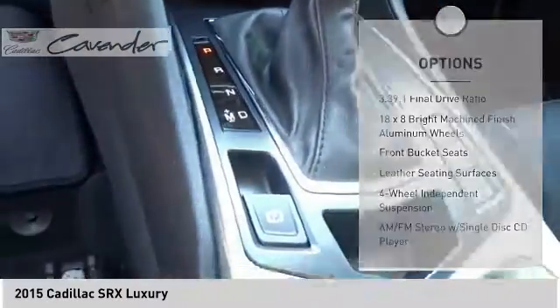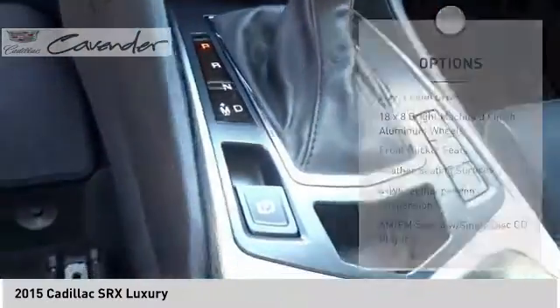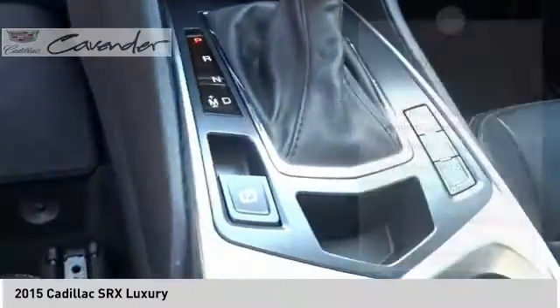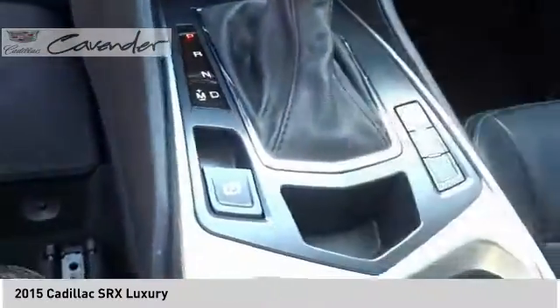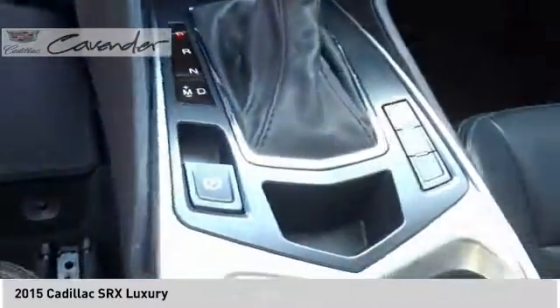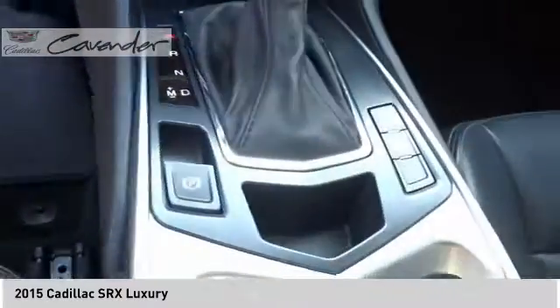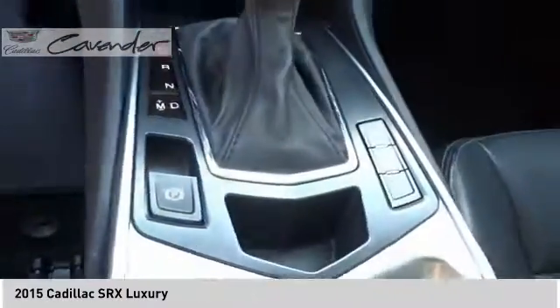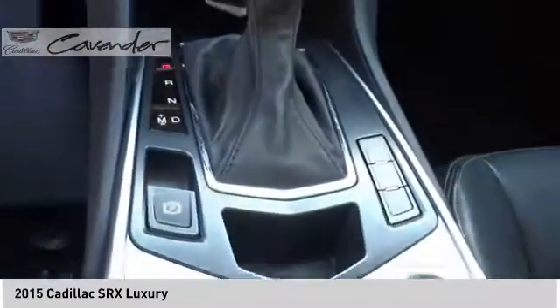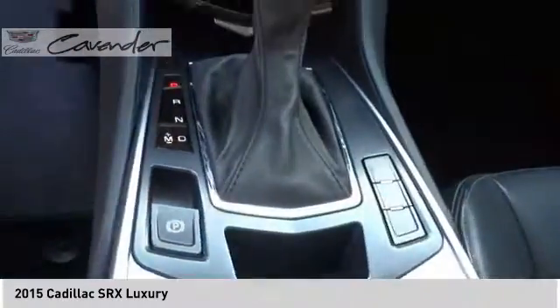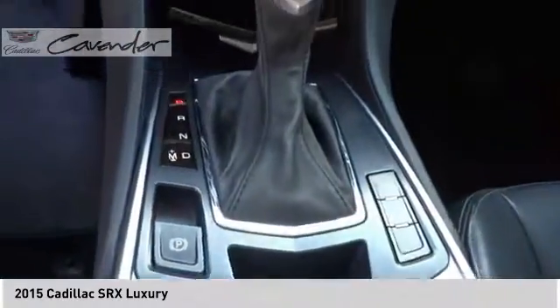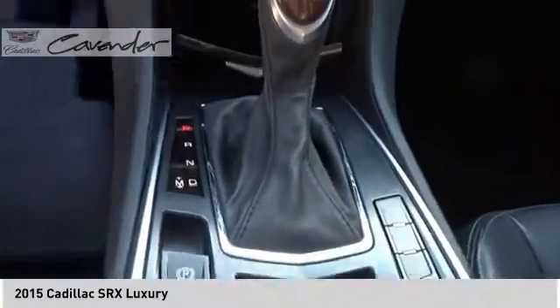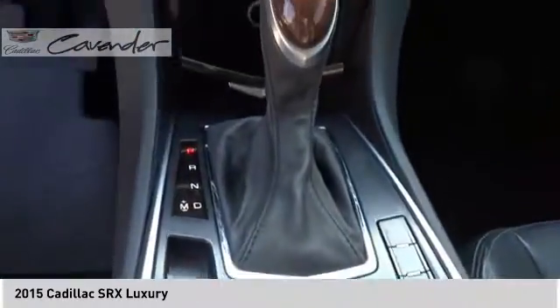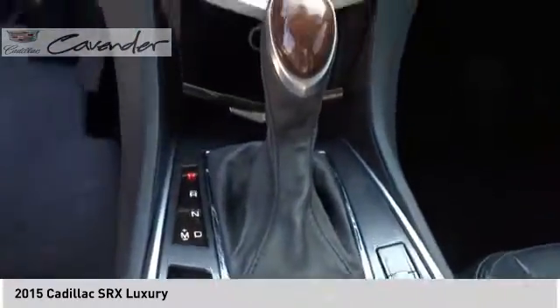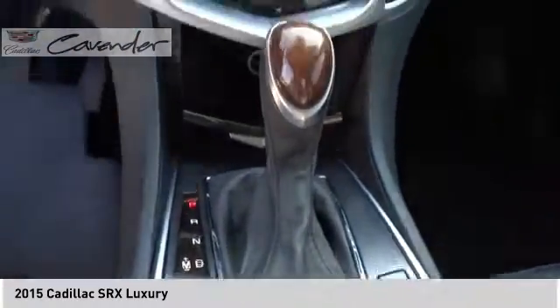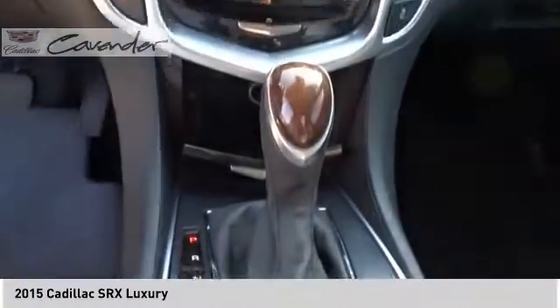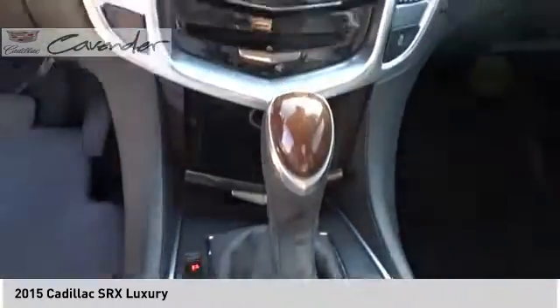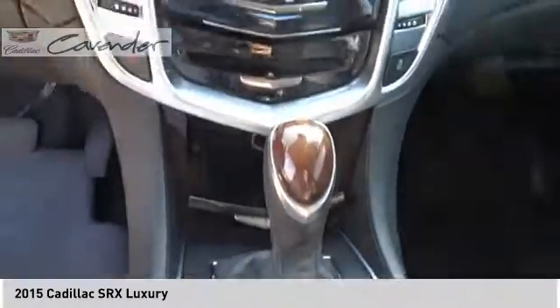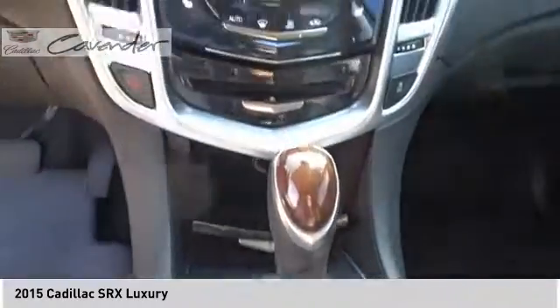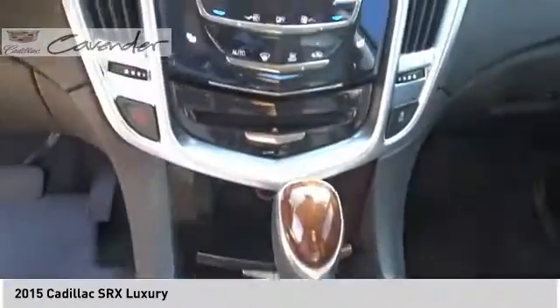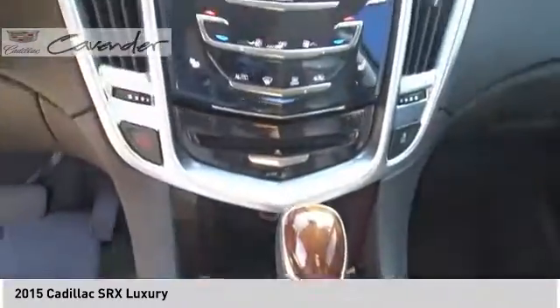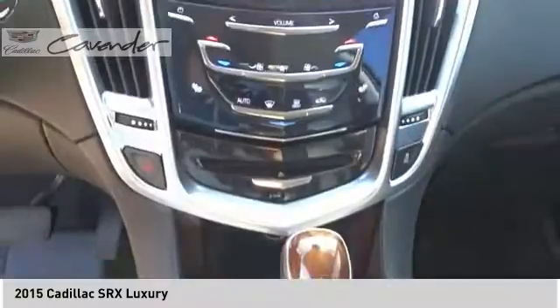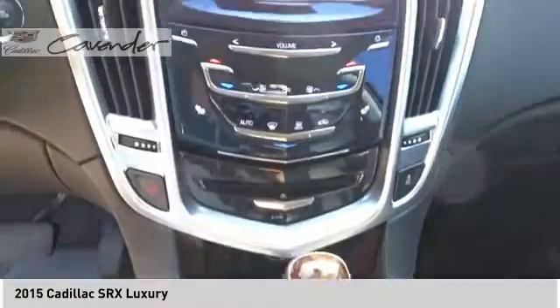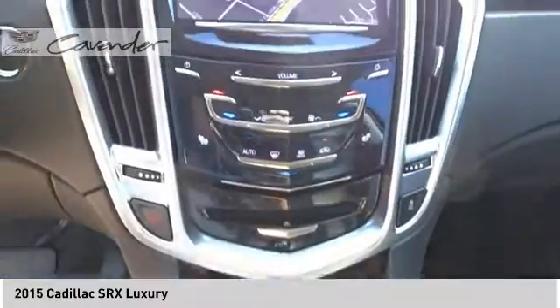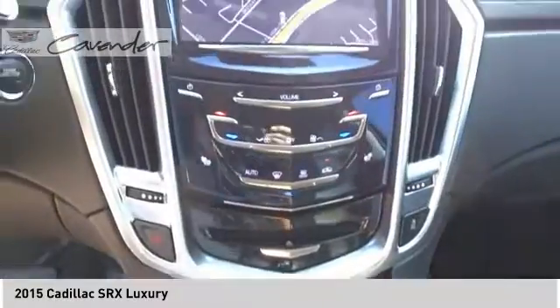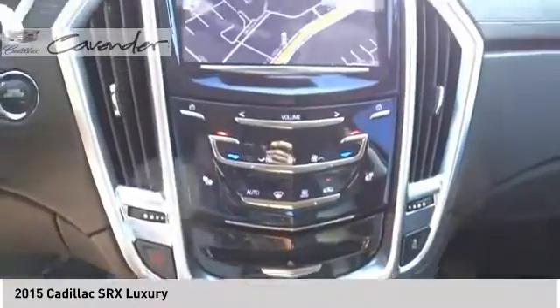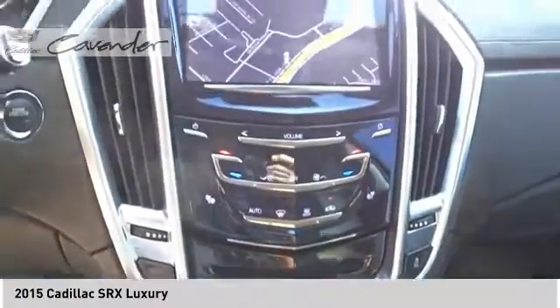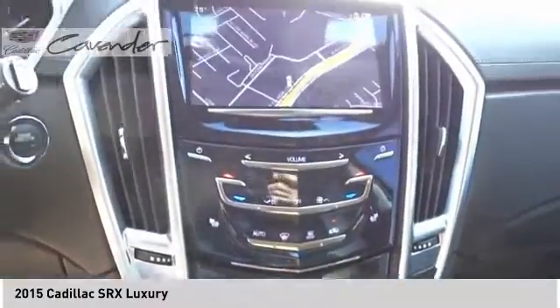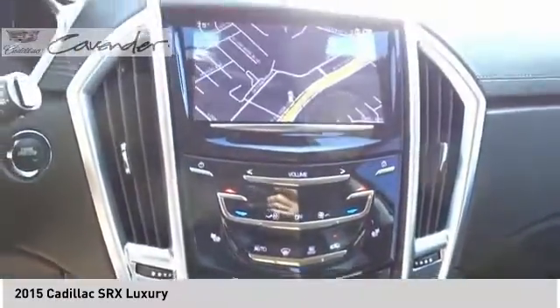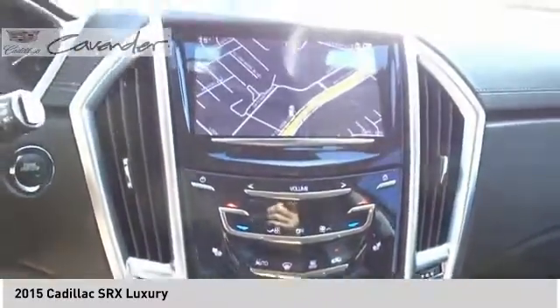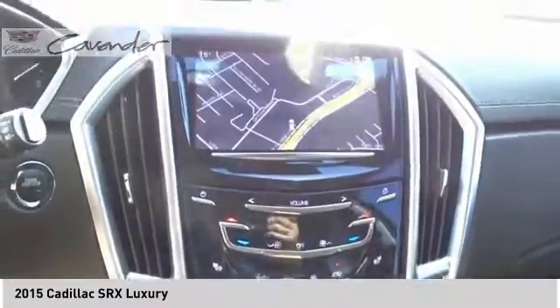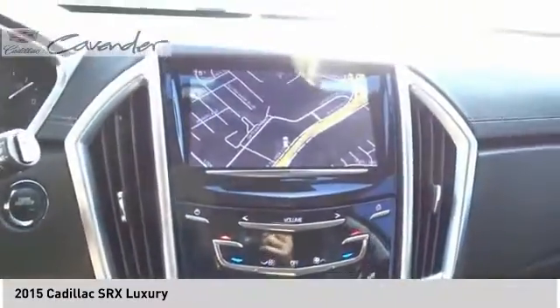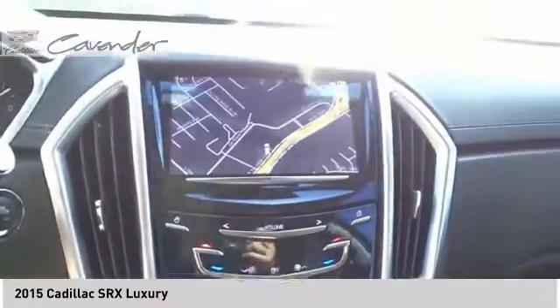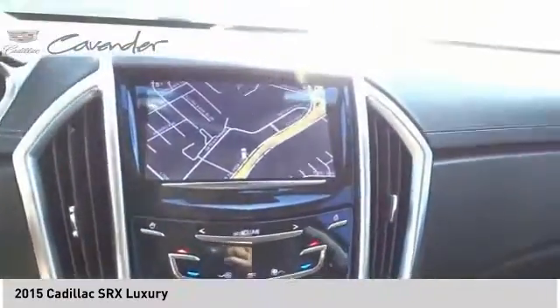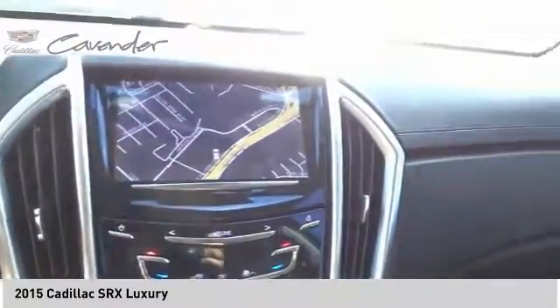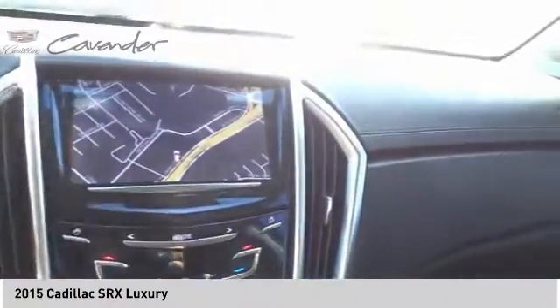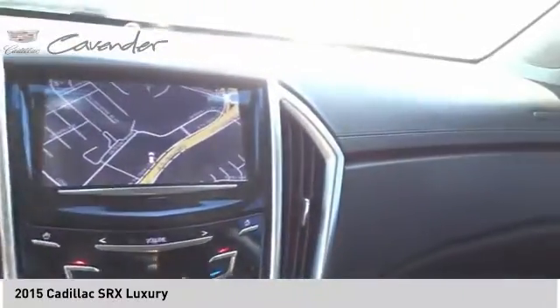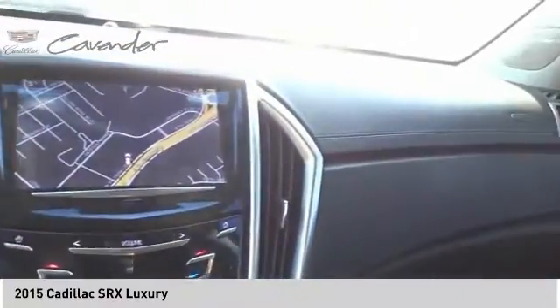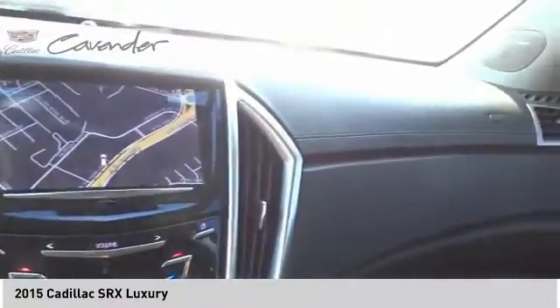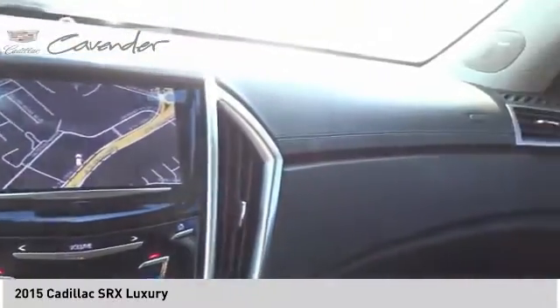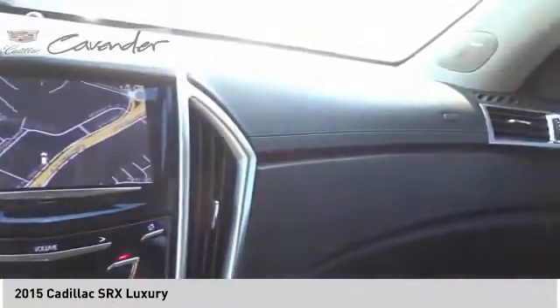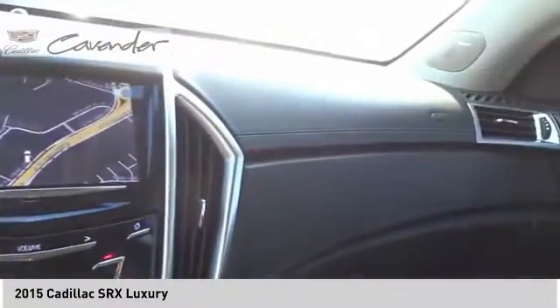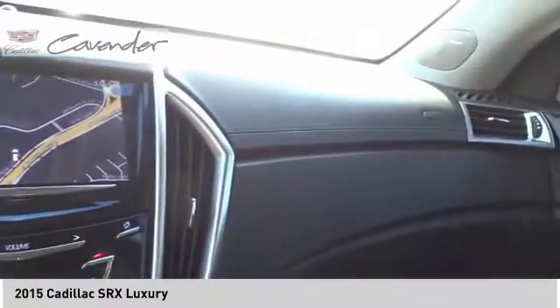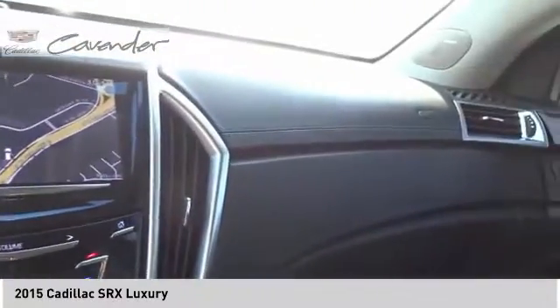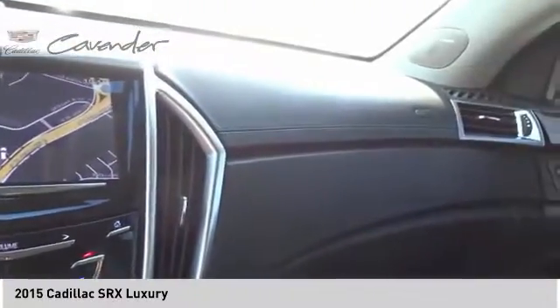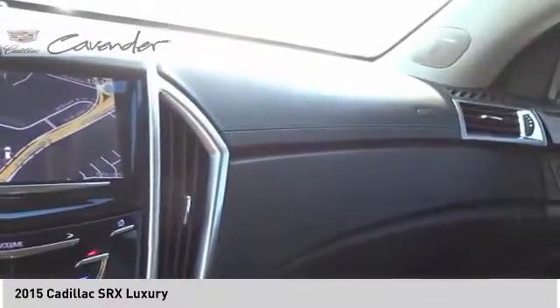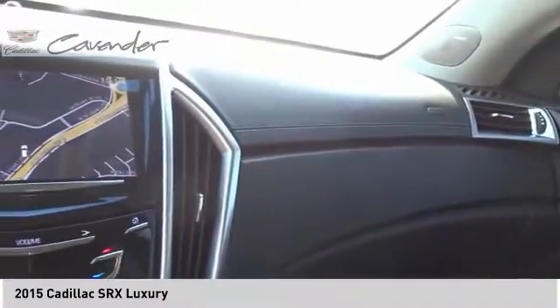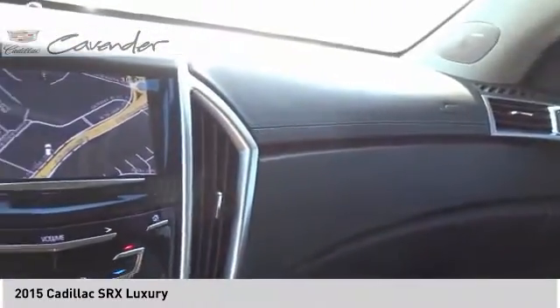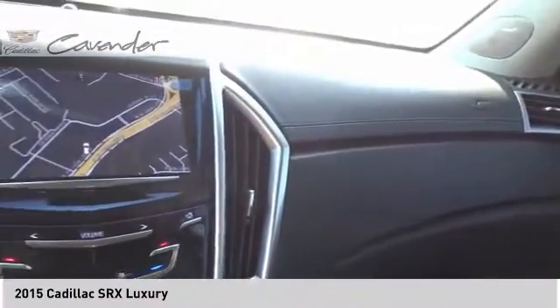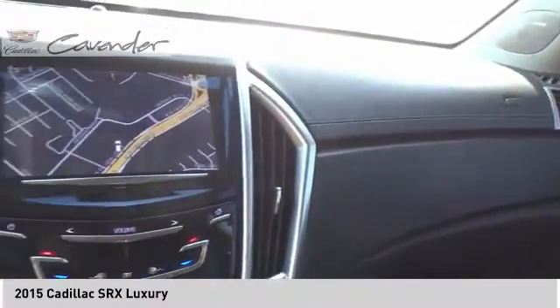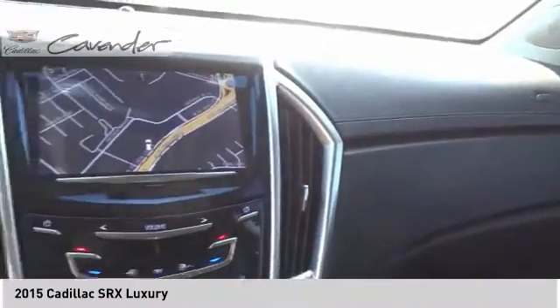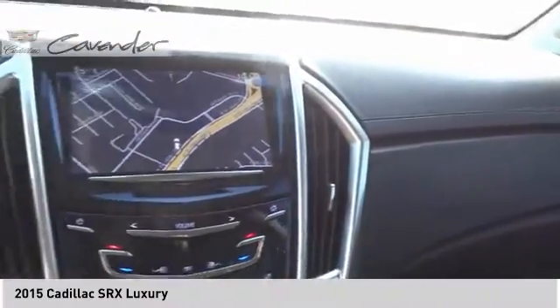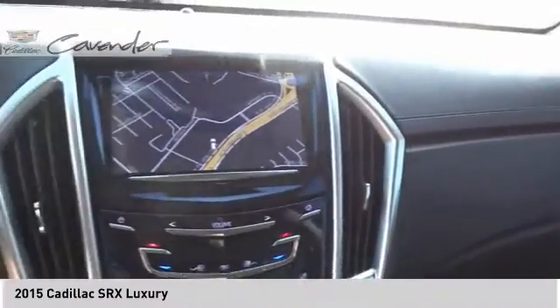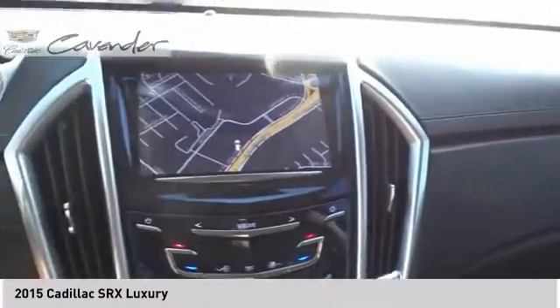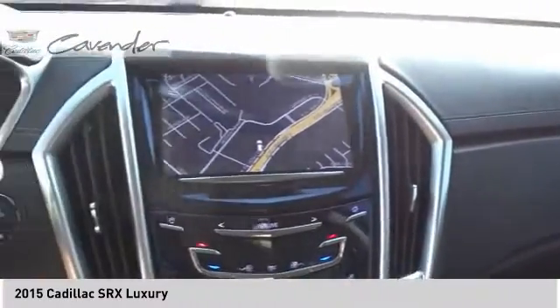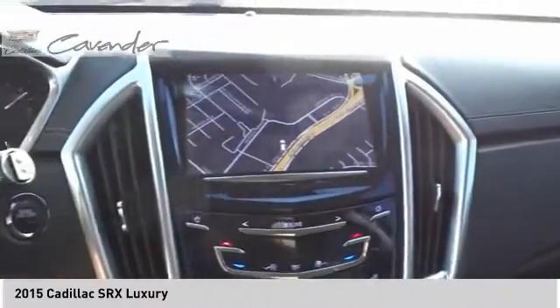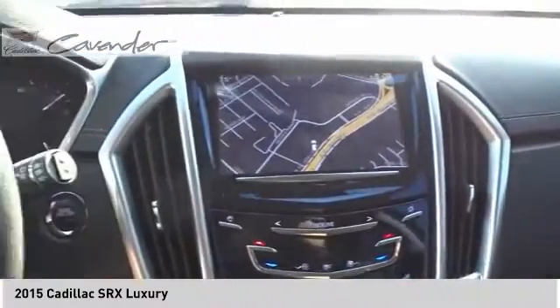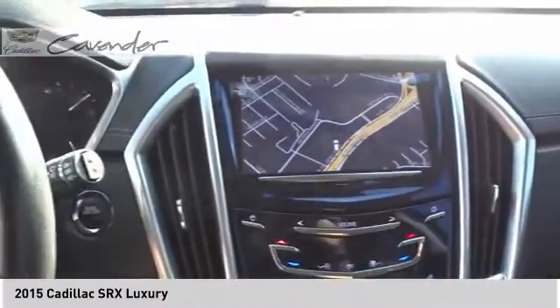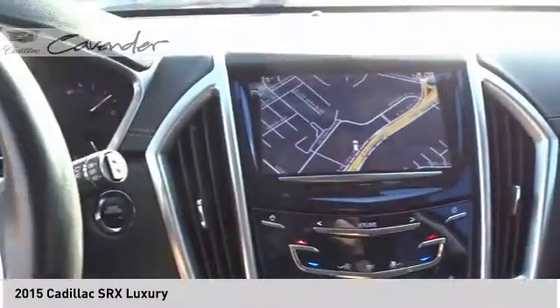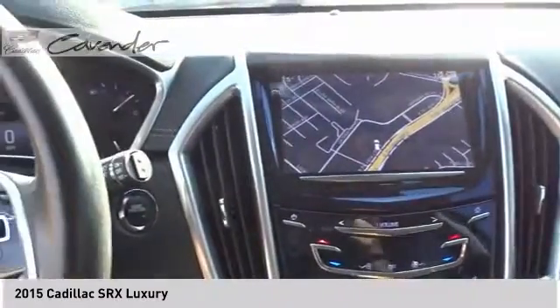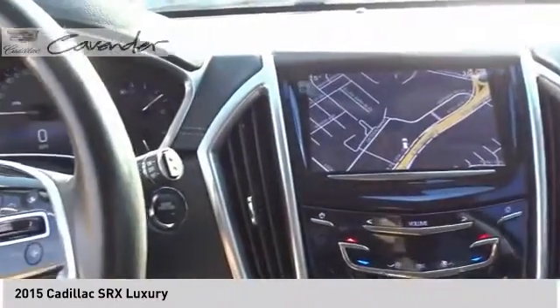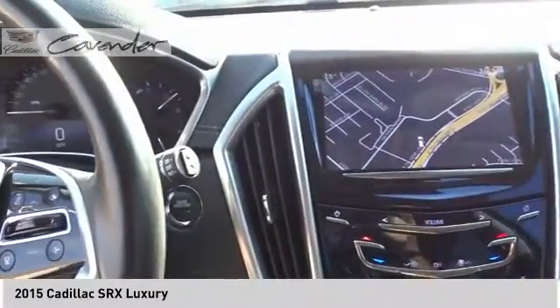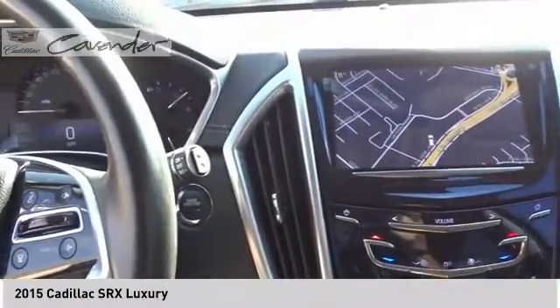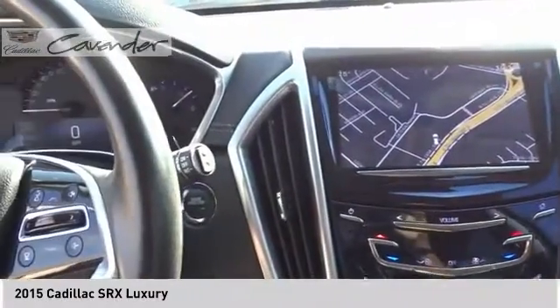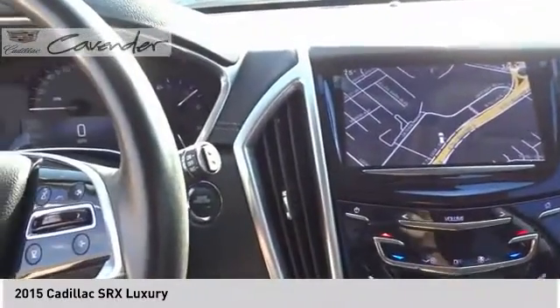Rain-sensing wipers, four-wheel disc brakes, speed control, power moonroof. Come take a test drive today.